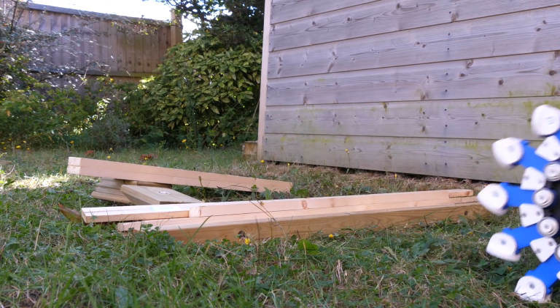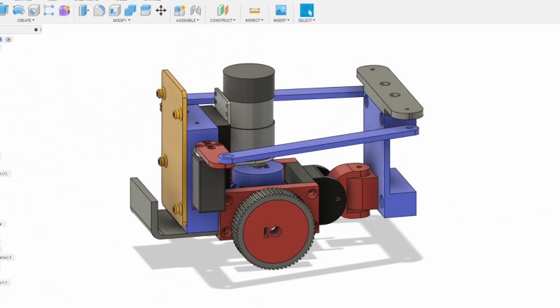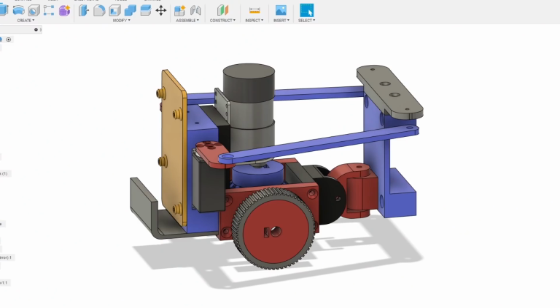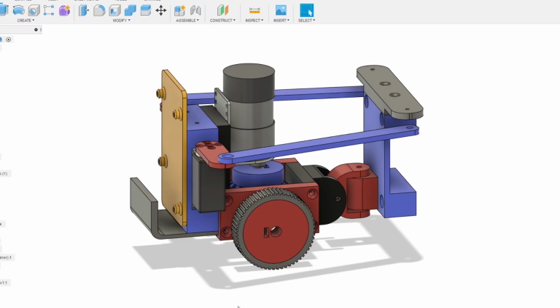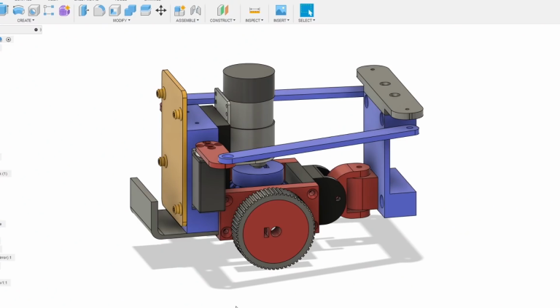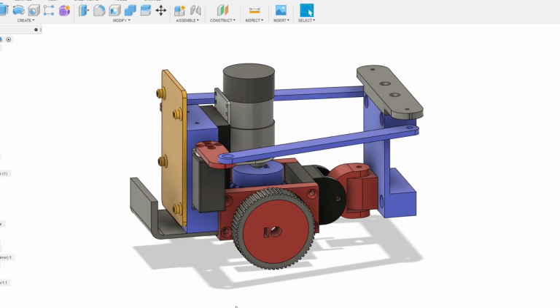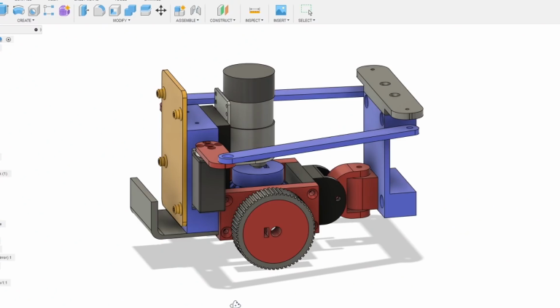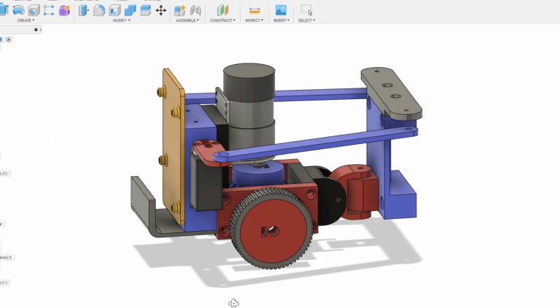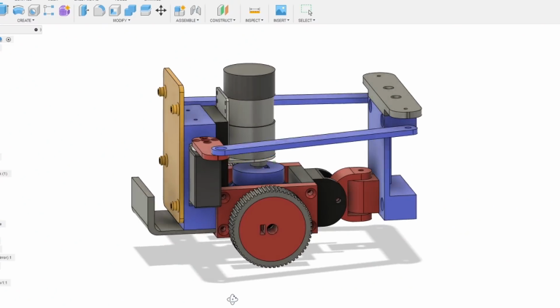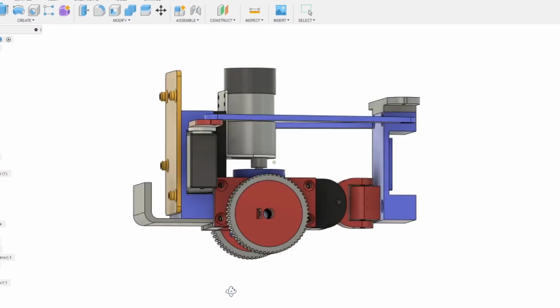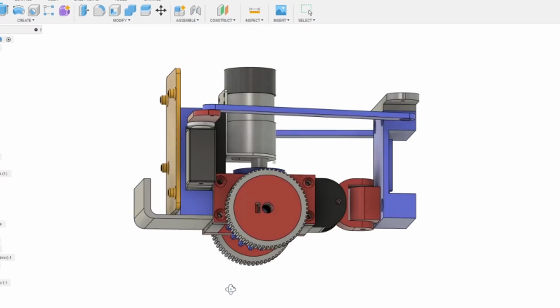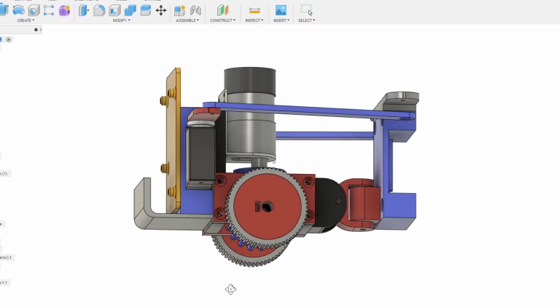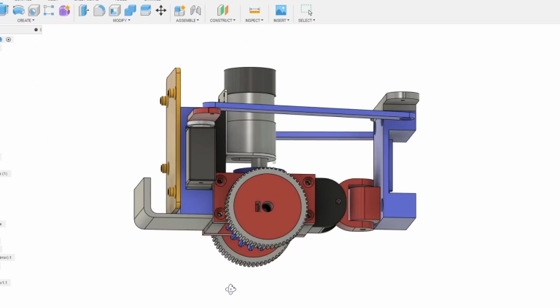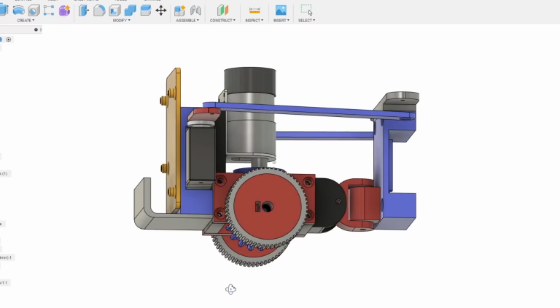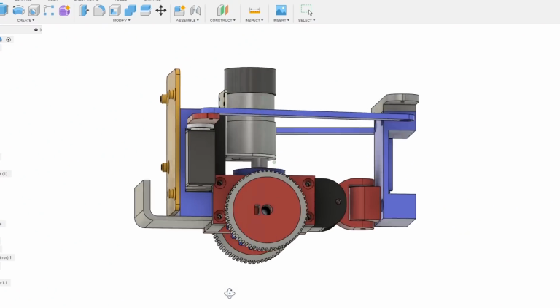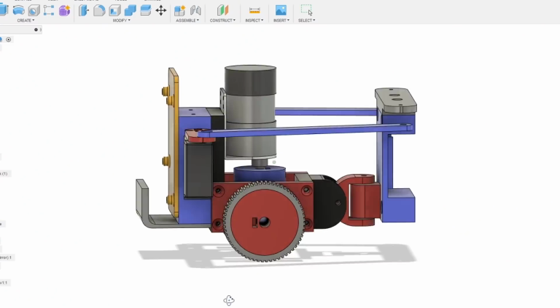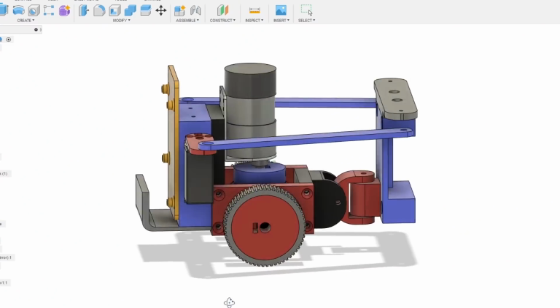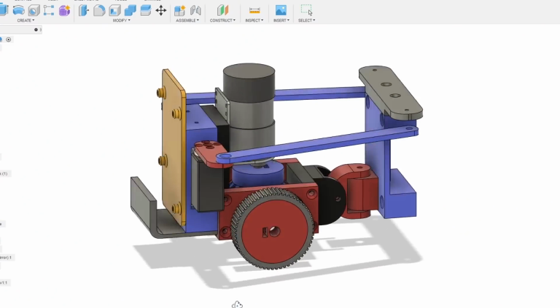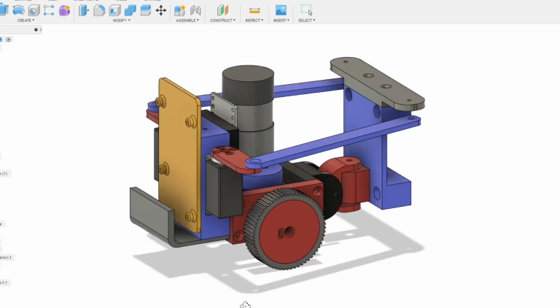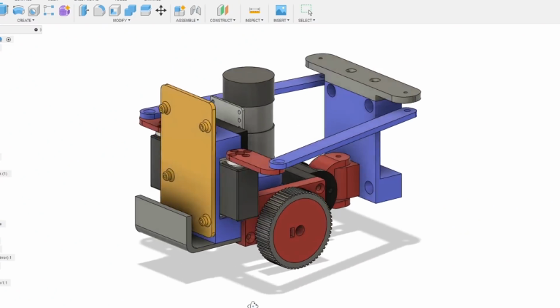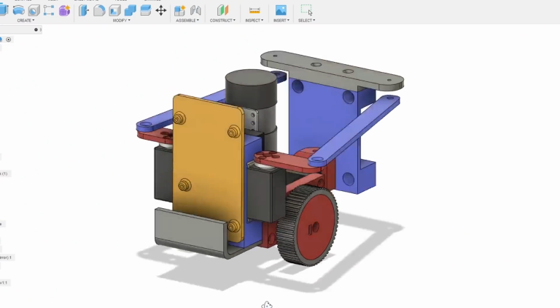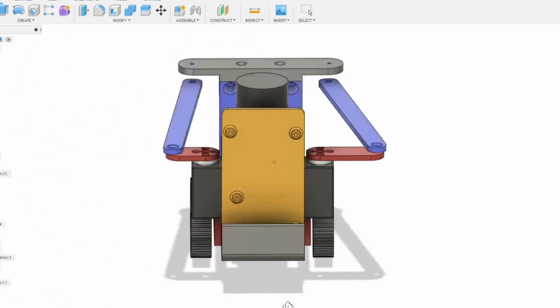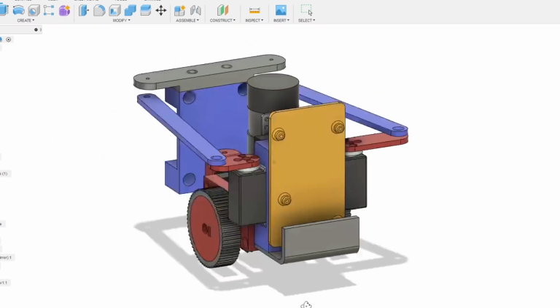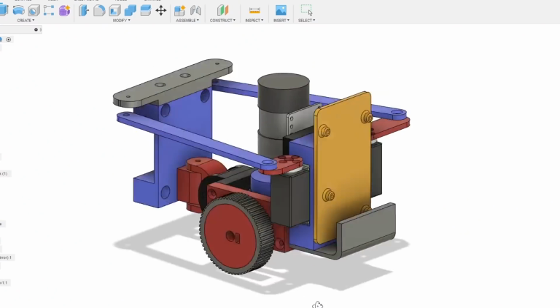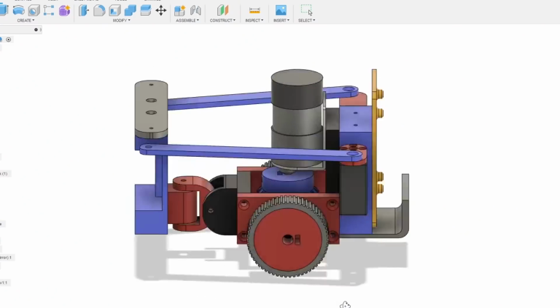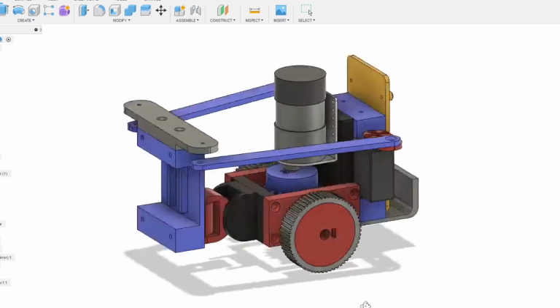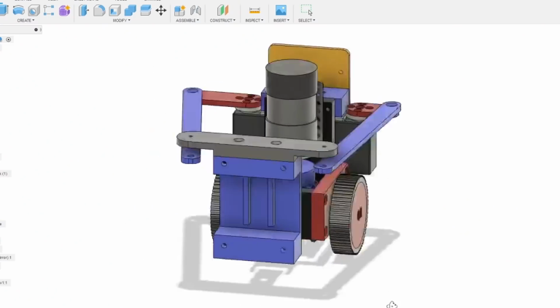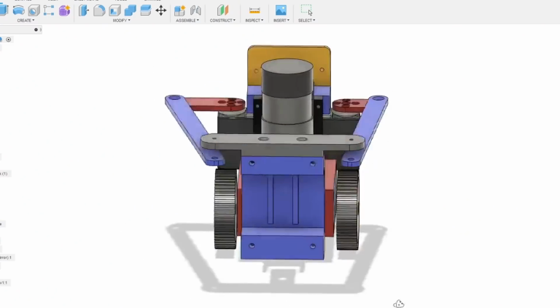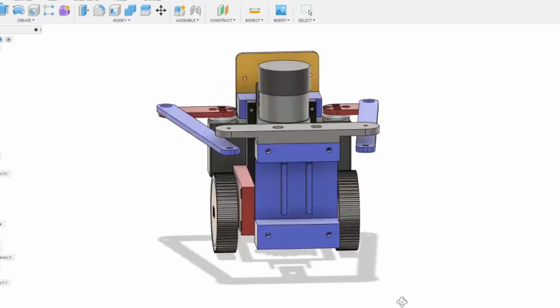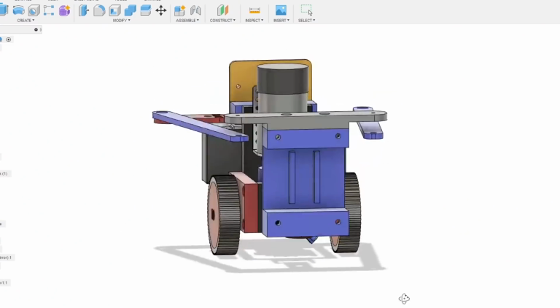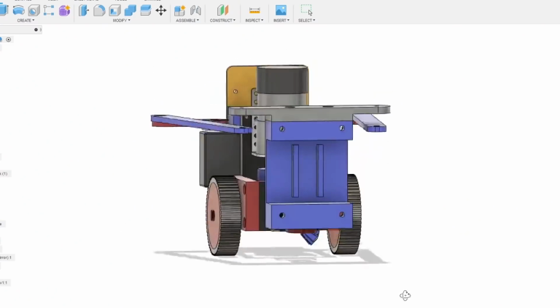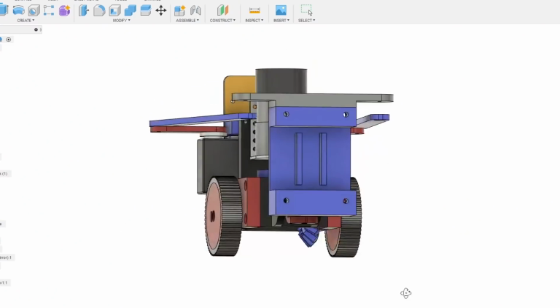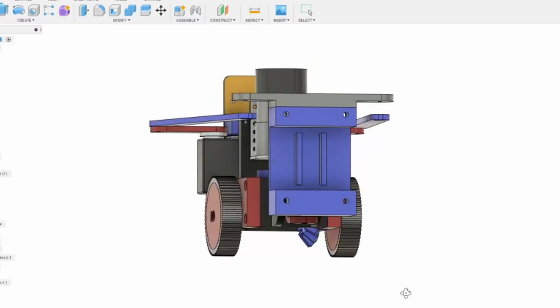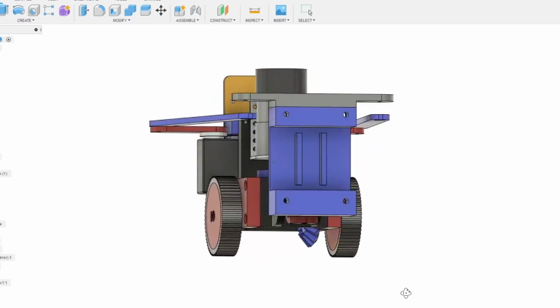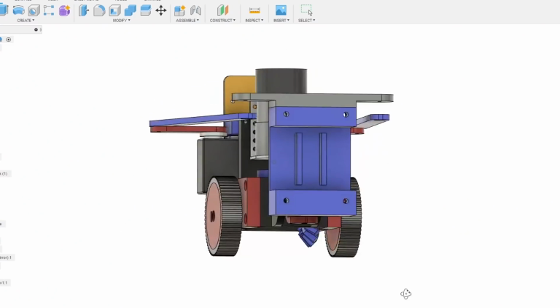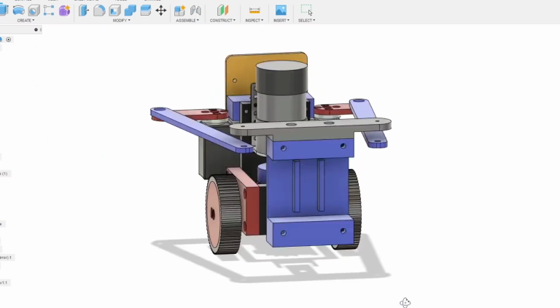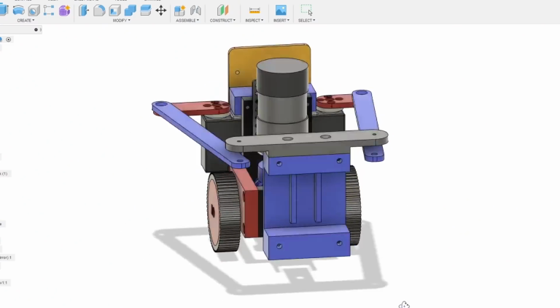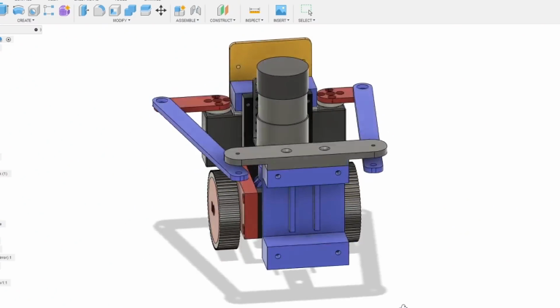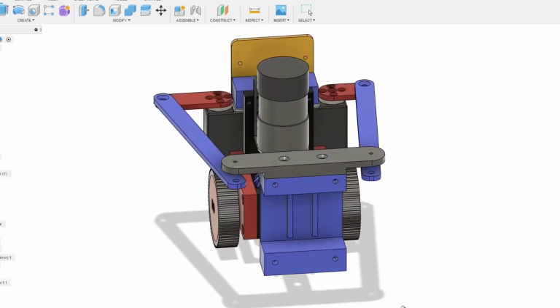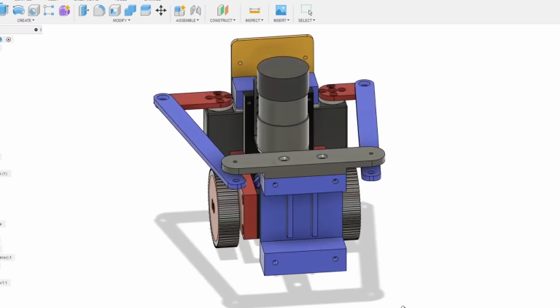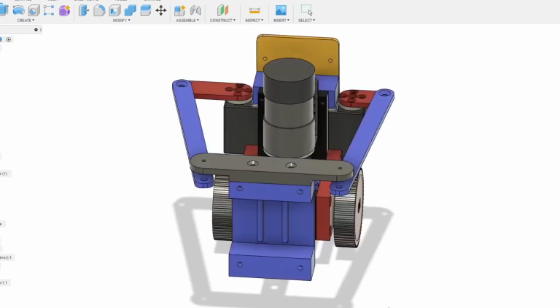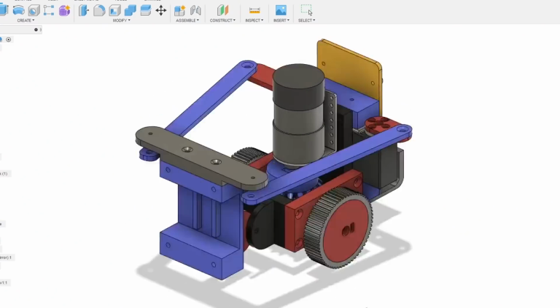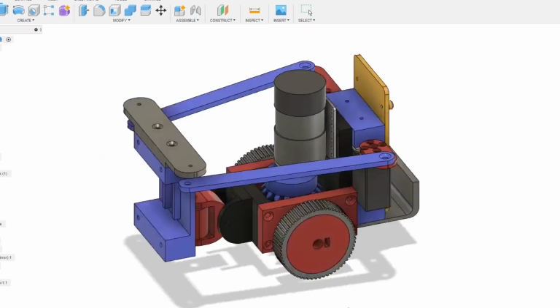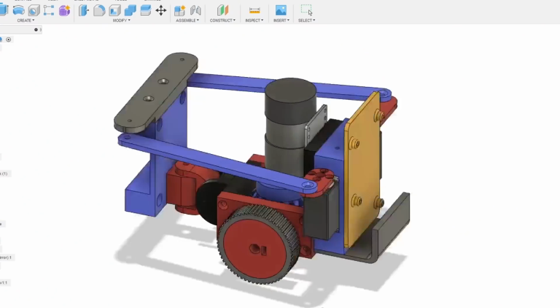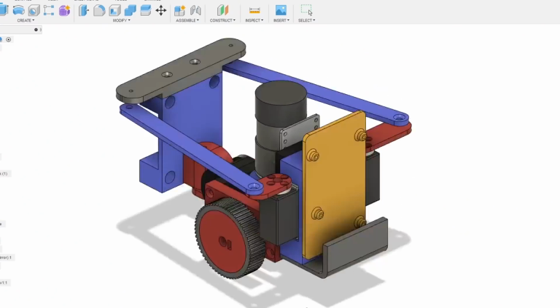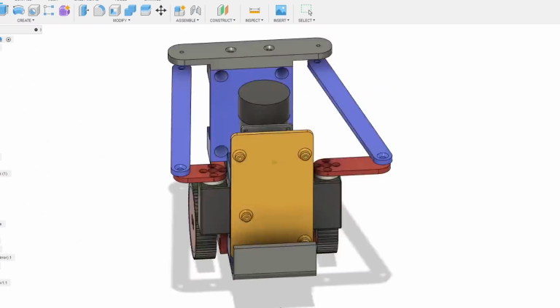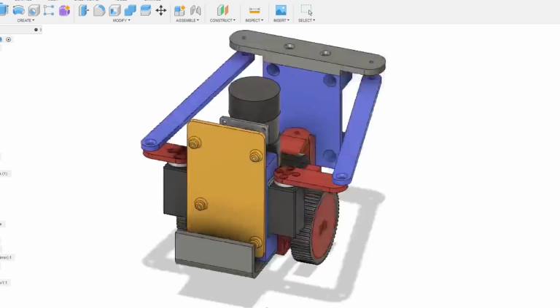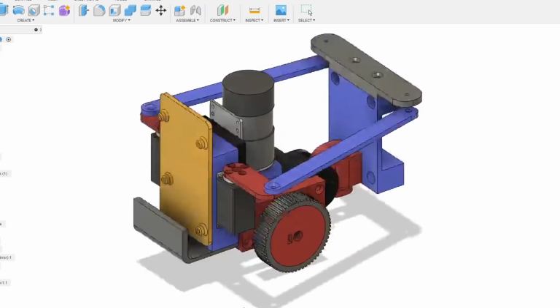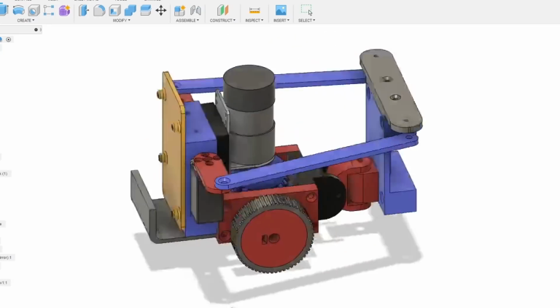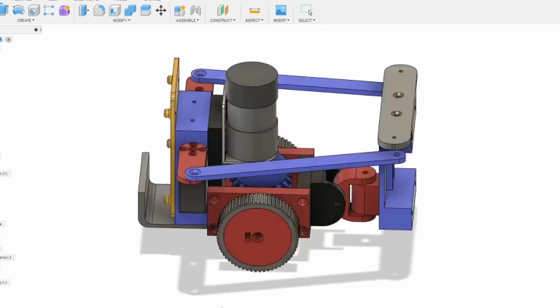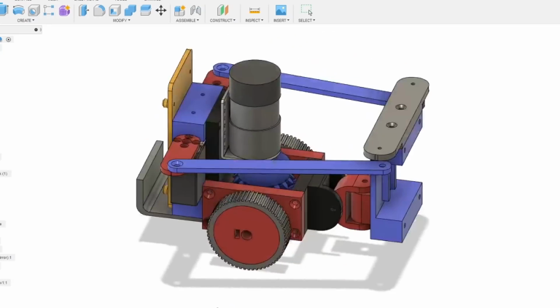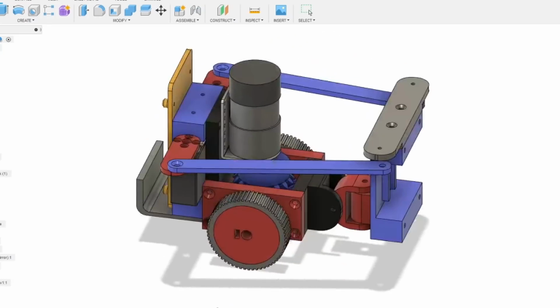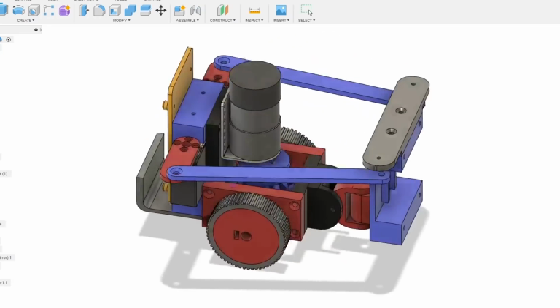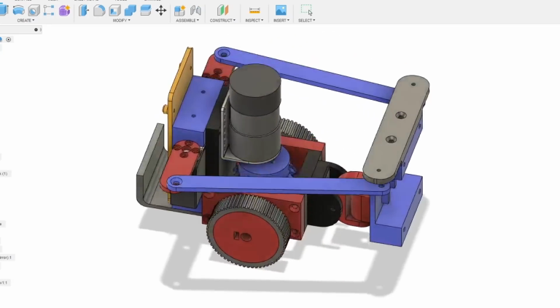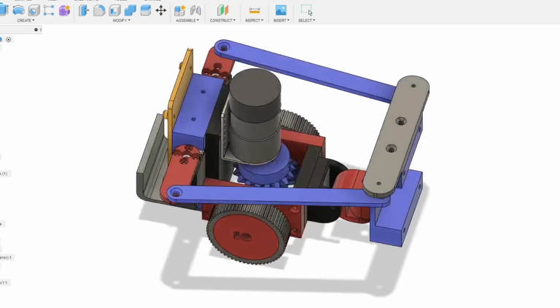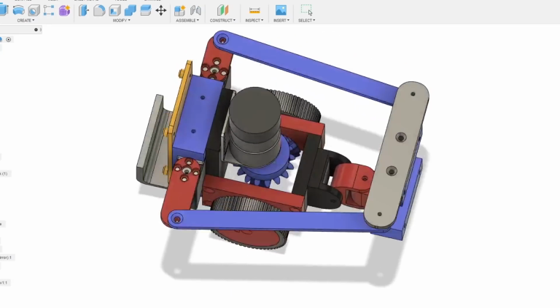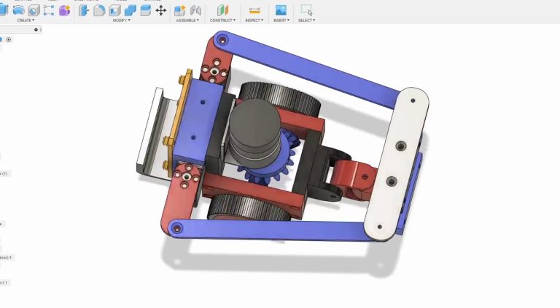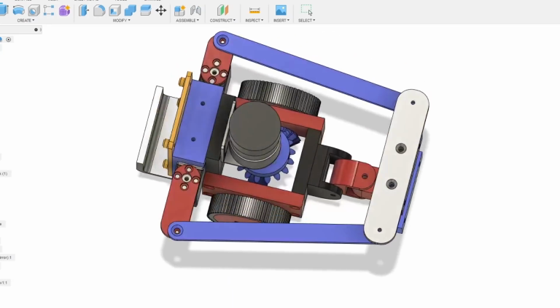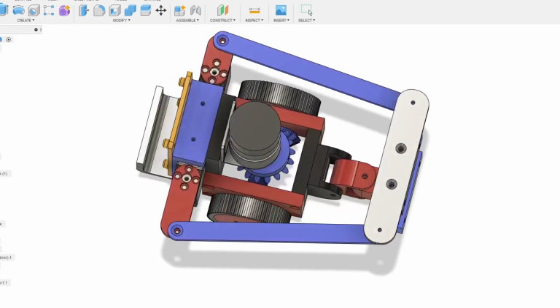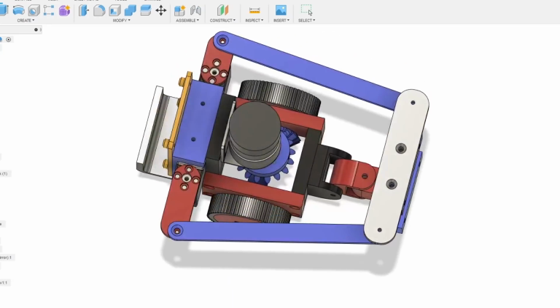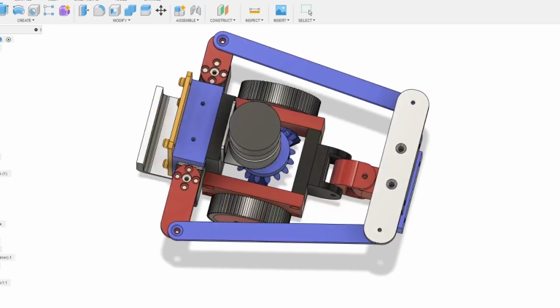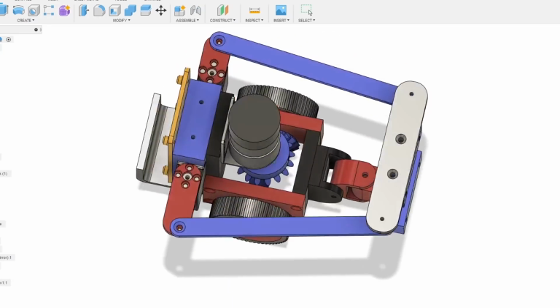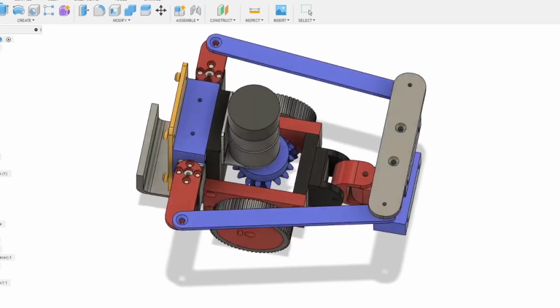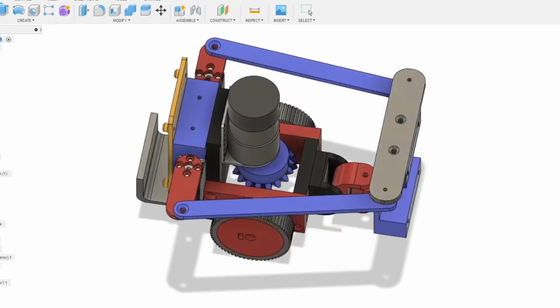This robot will be made from several identical modules that are linked together, each one with a driven set of wheels and some servos to make it flex.